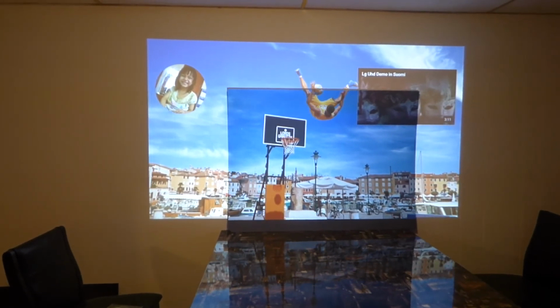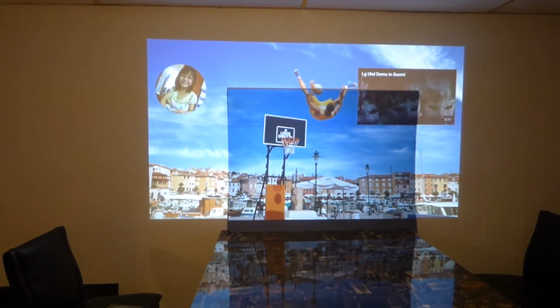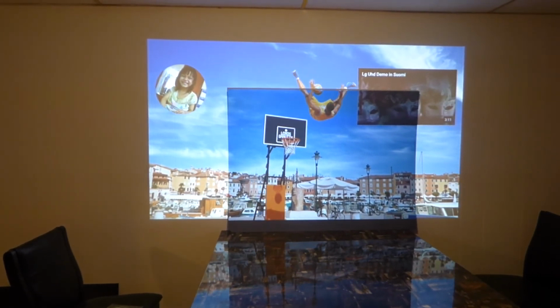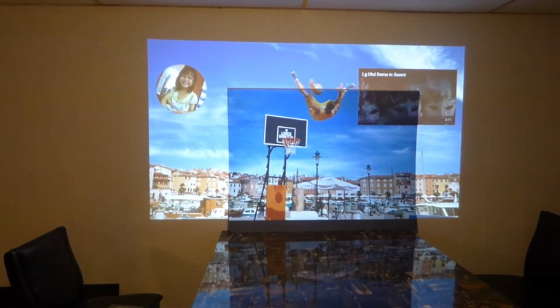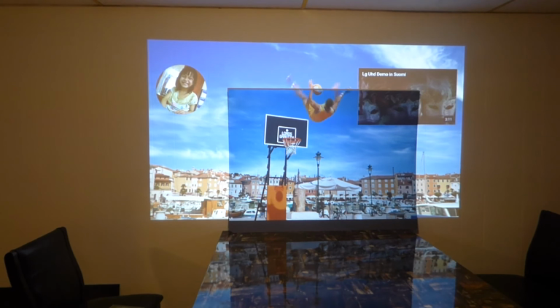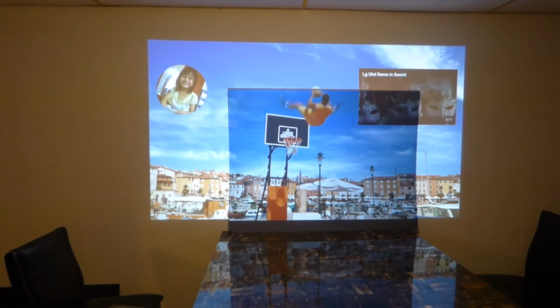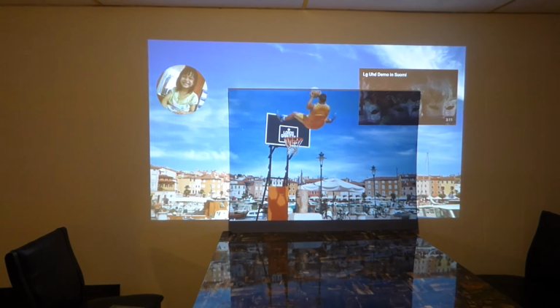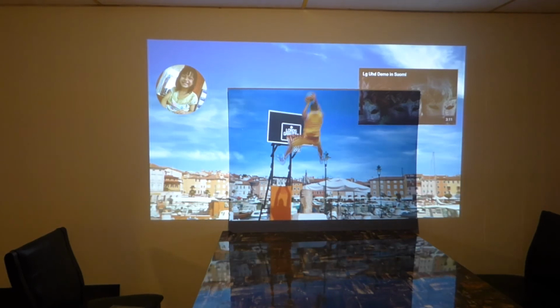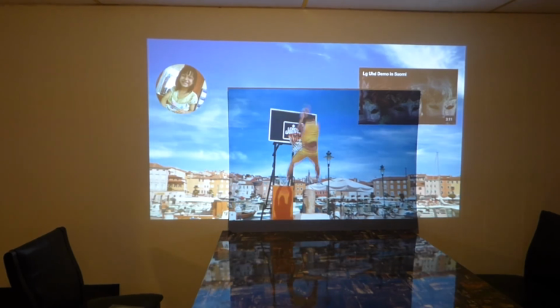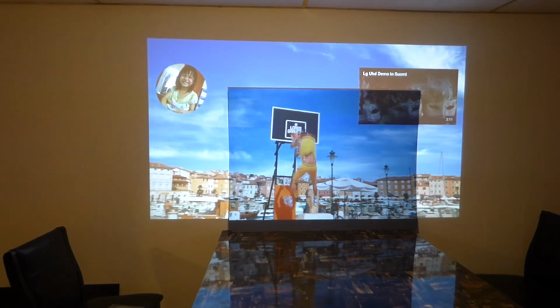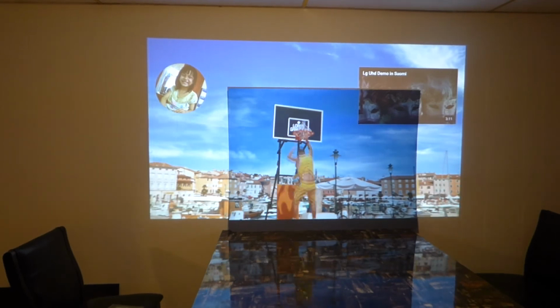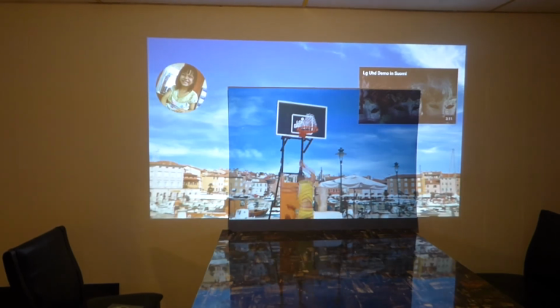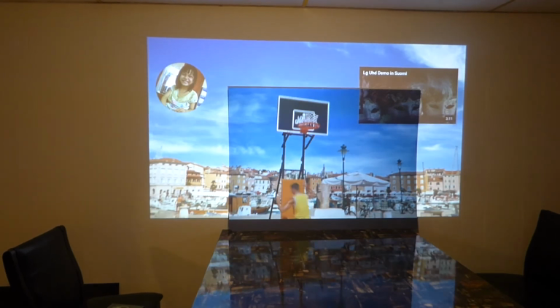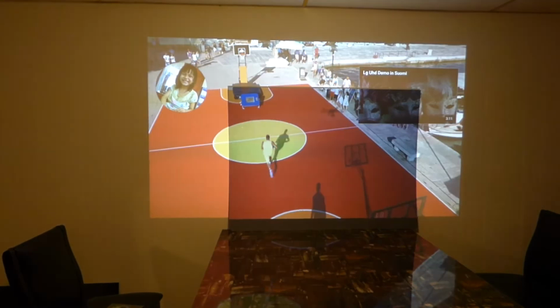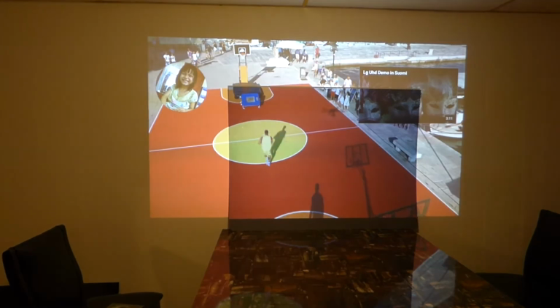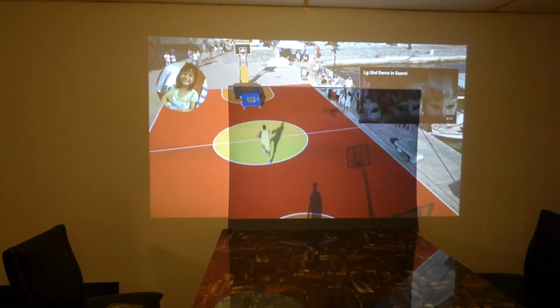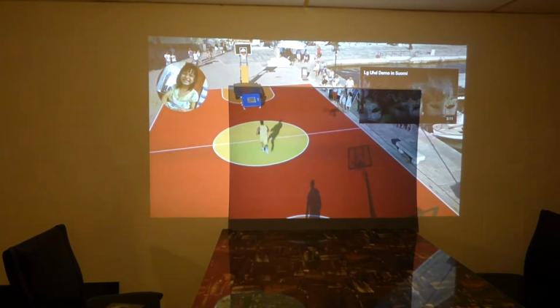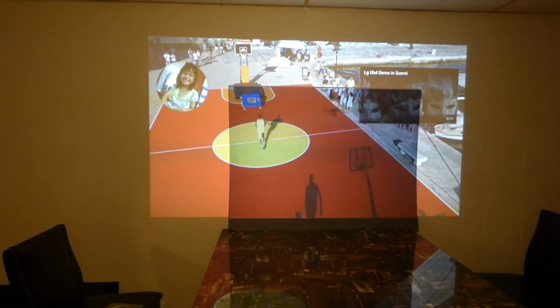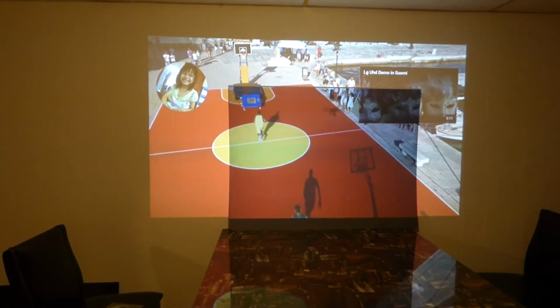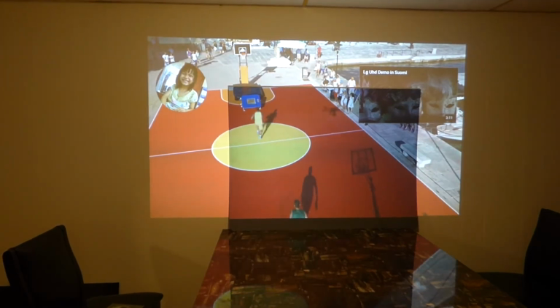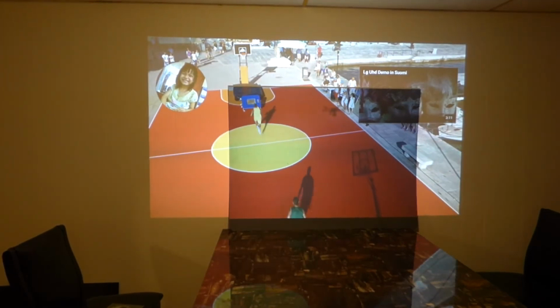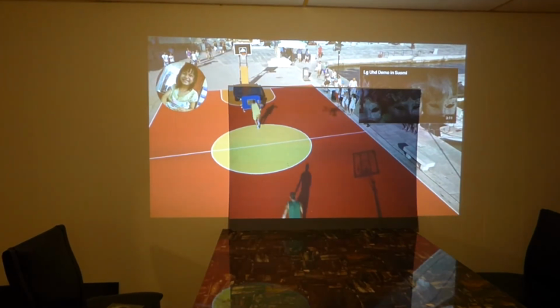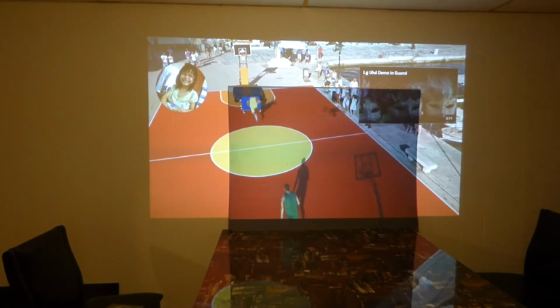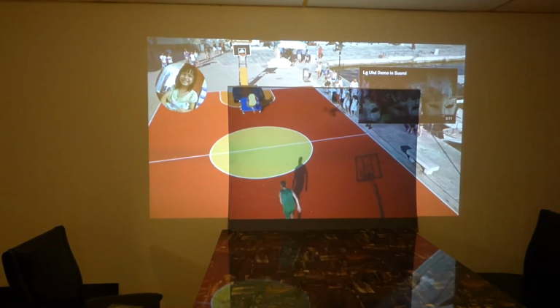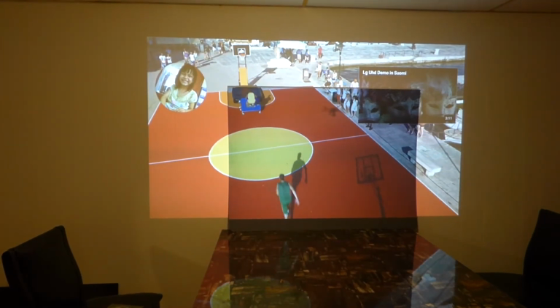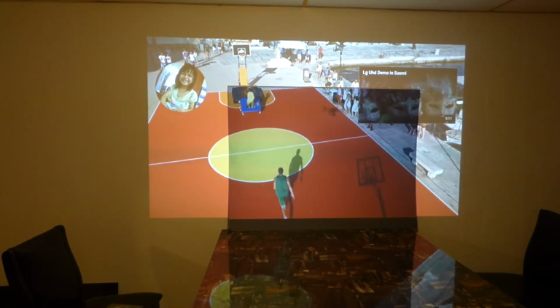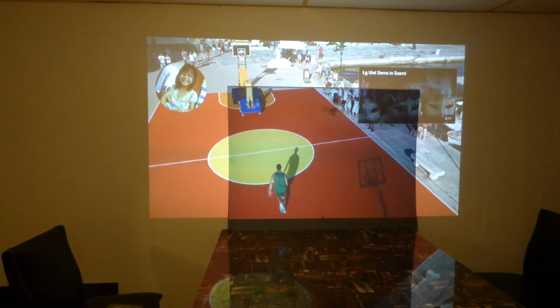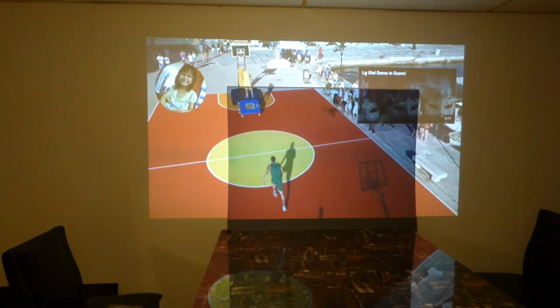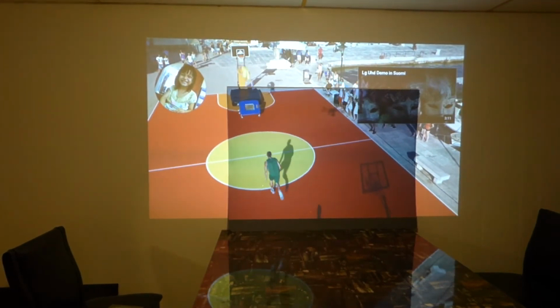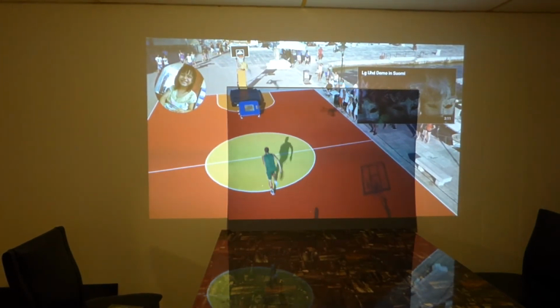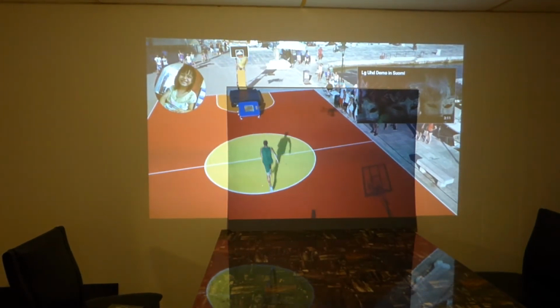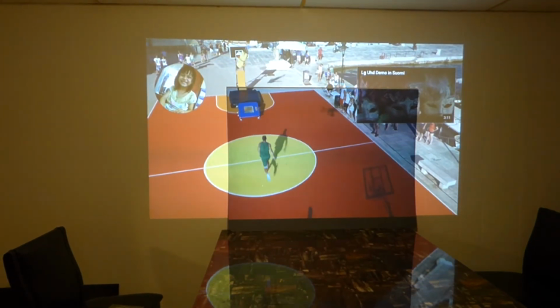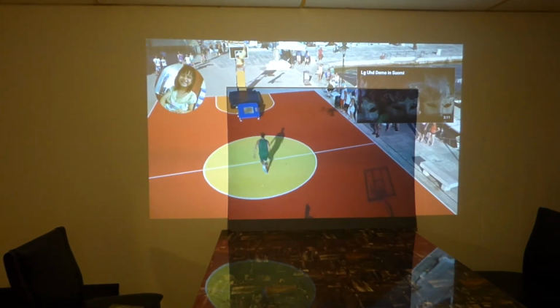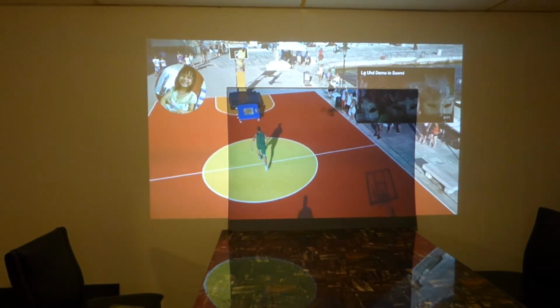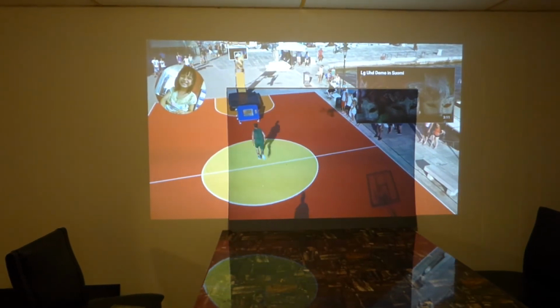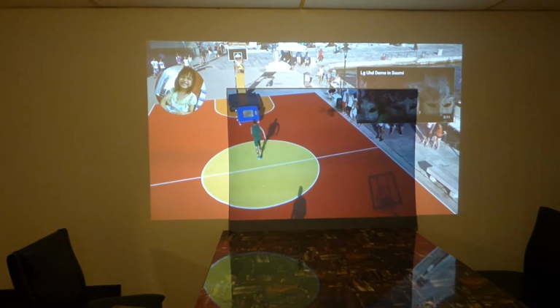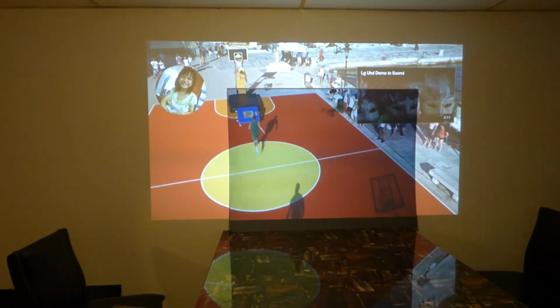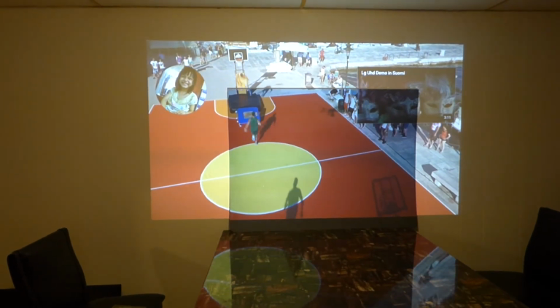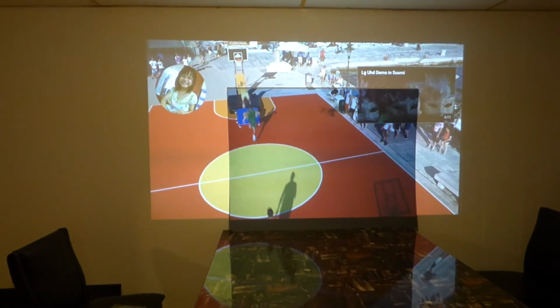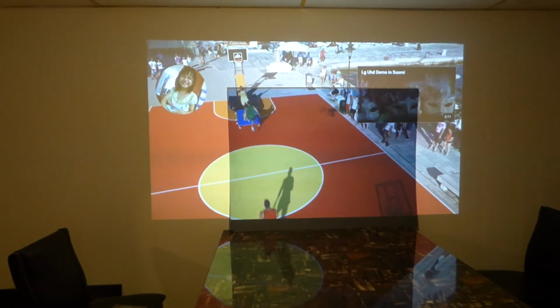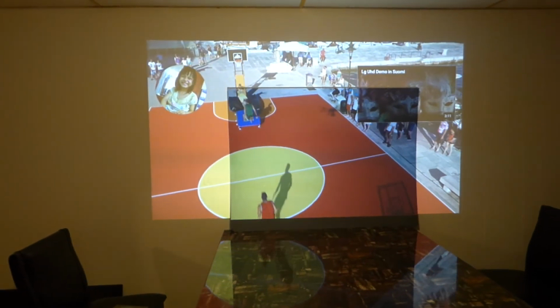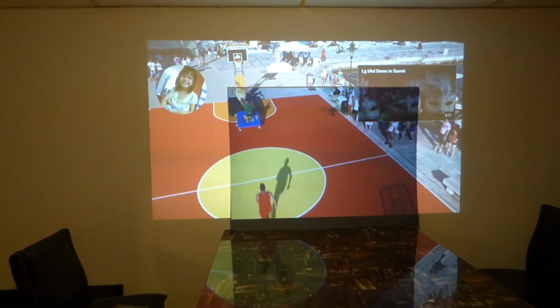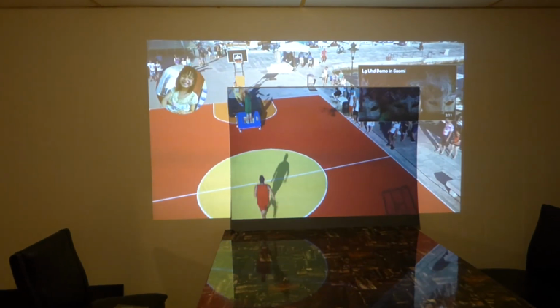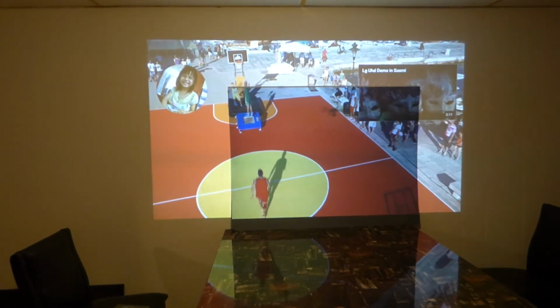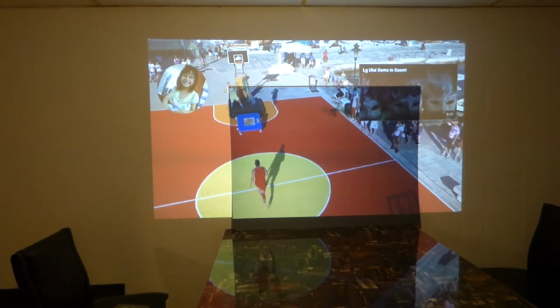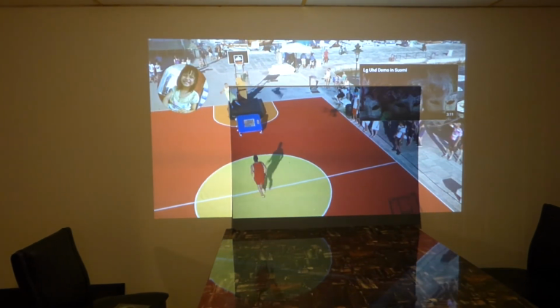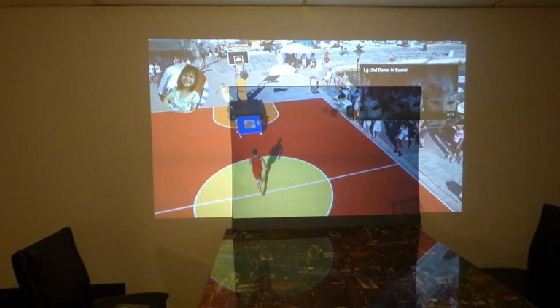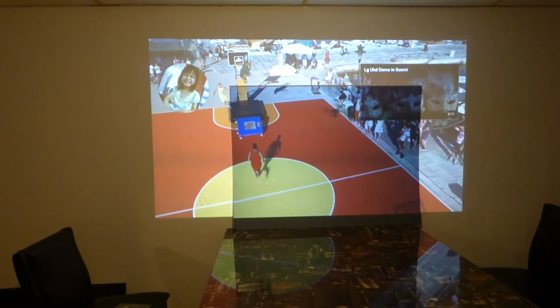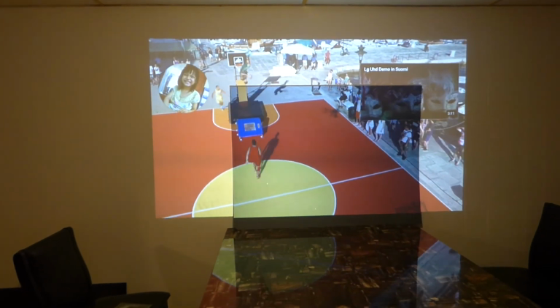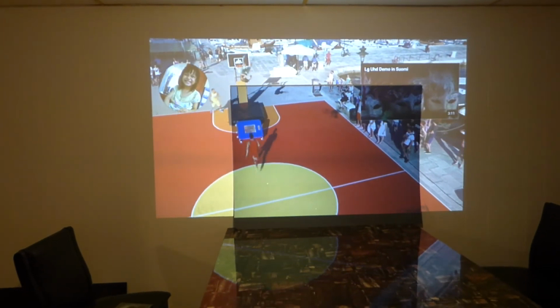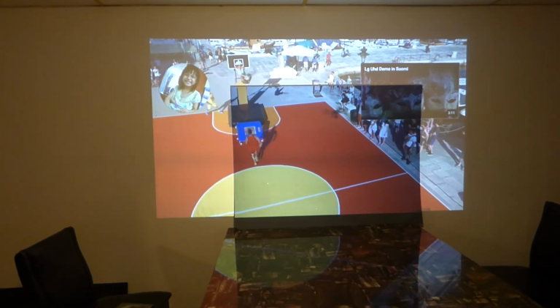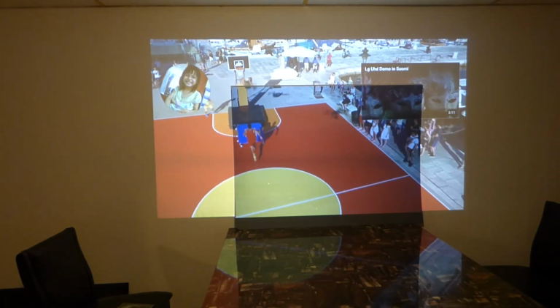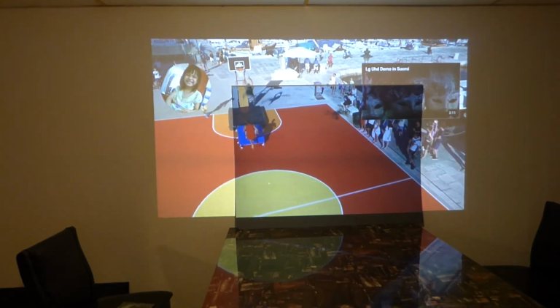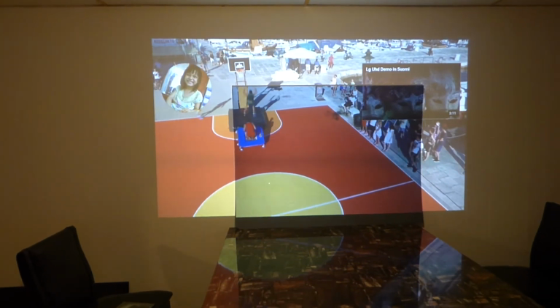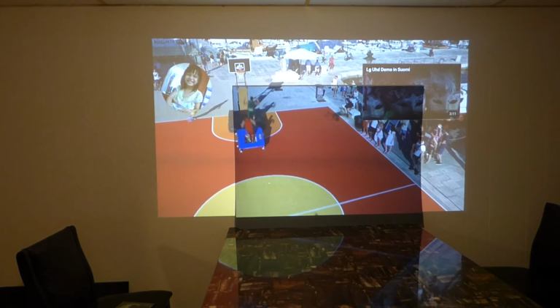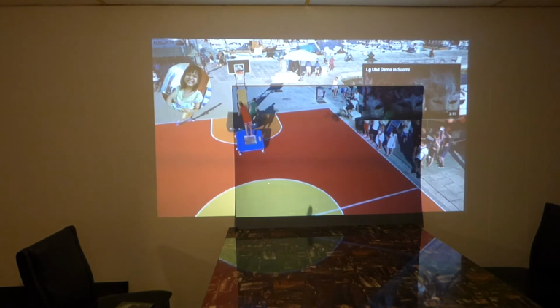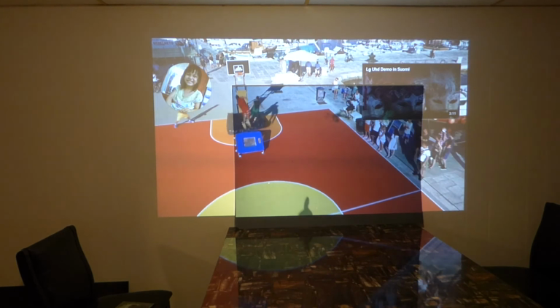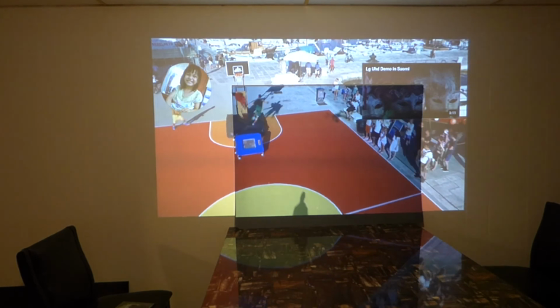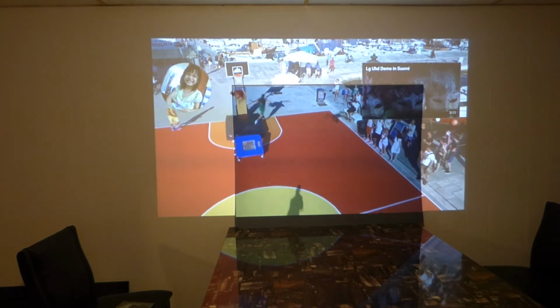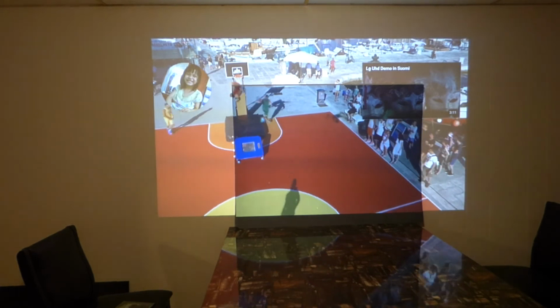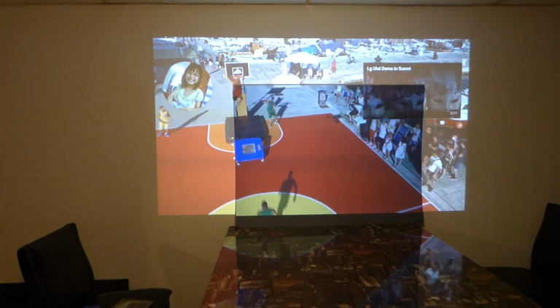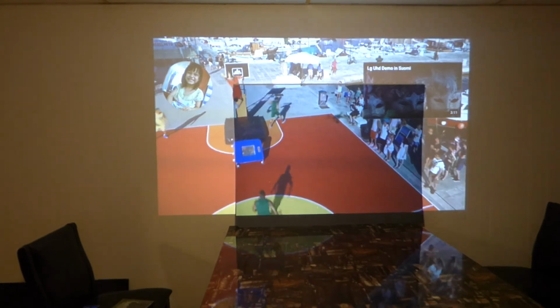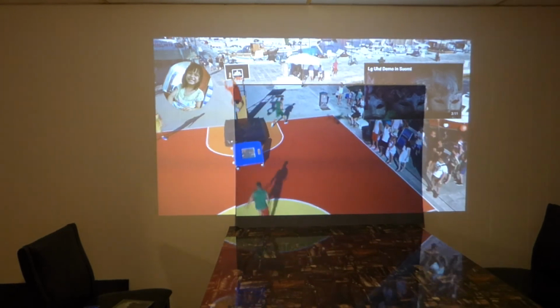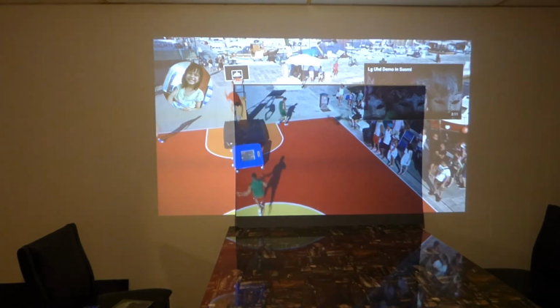Ok guys, hope you enjoyed the video demonstration. Our Platinum 4K Cinema screens are available on our website. Thank you all for watching.